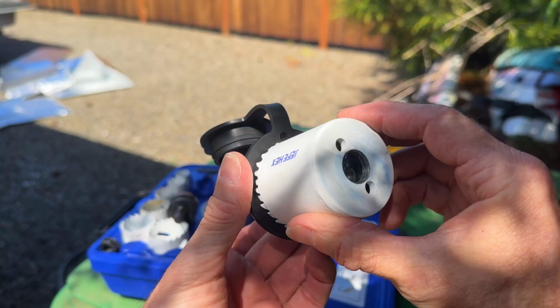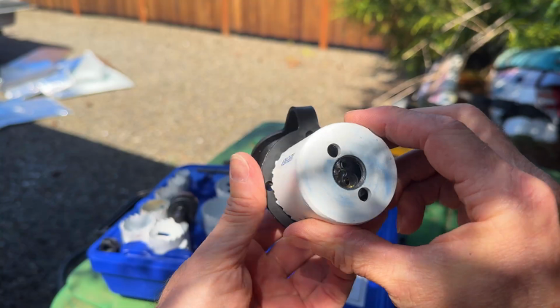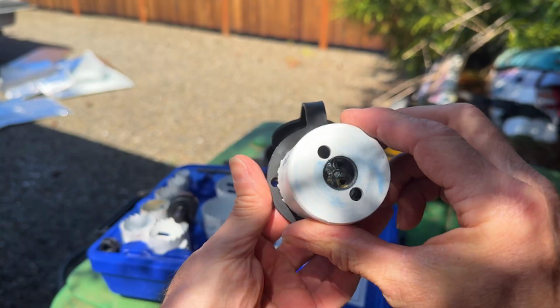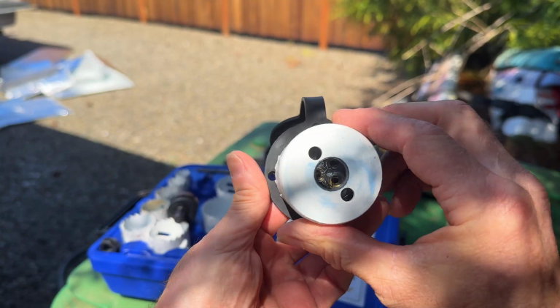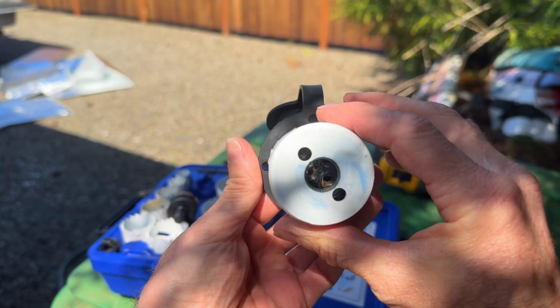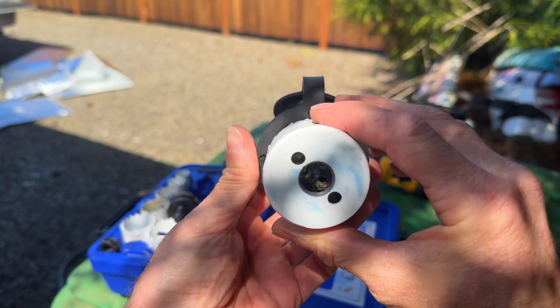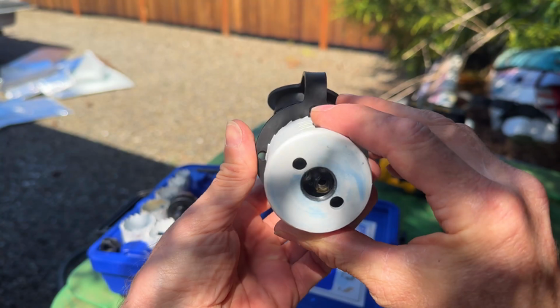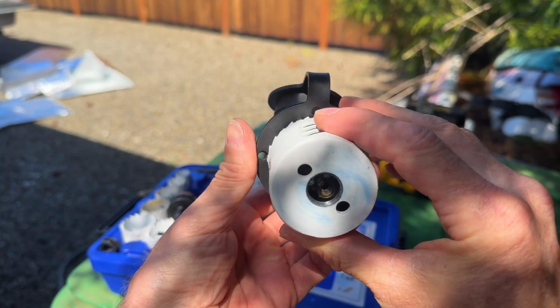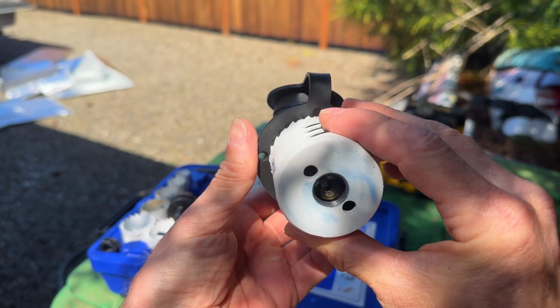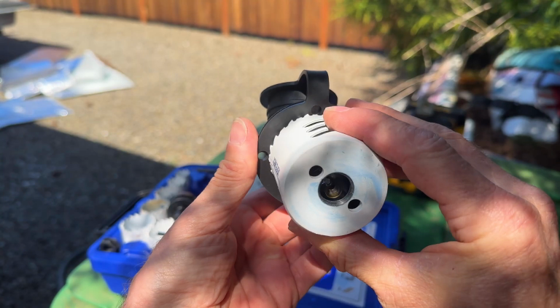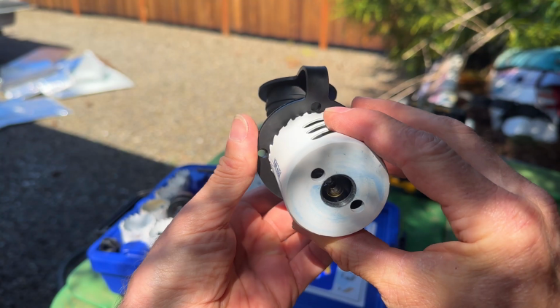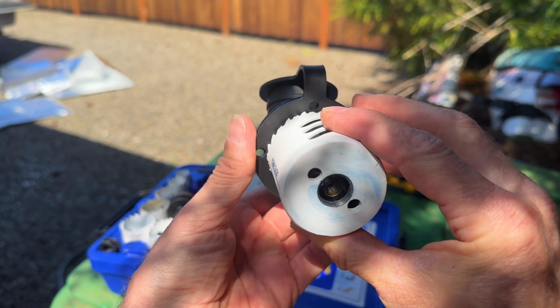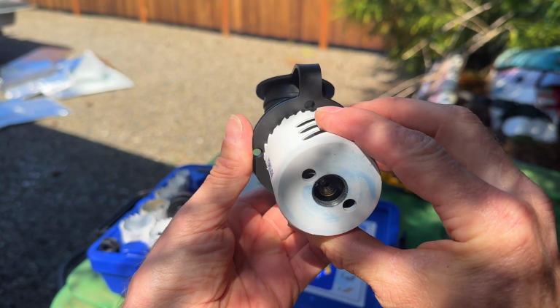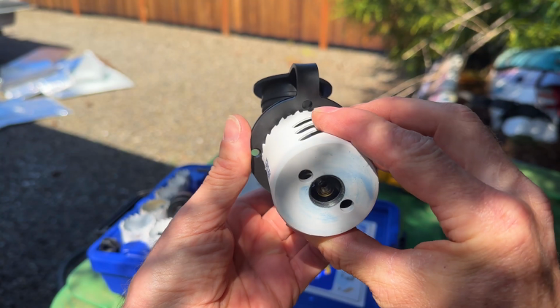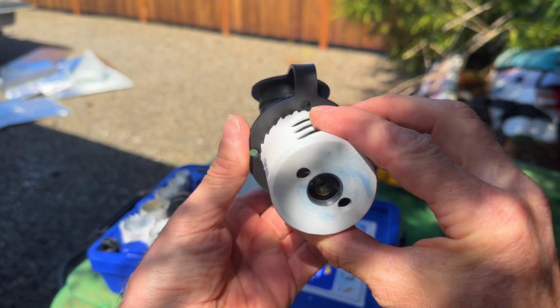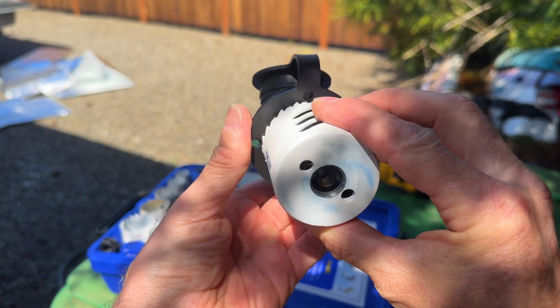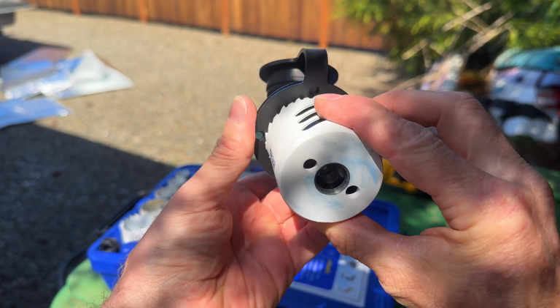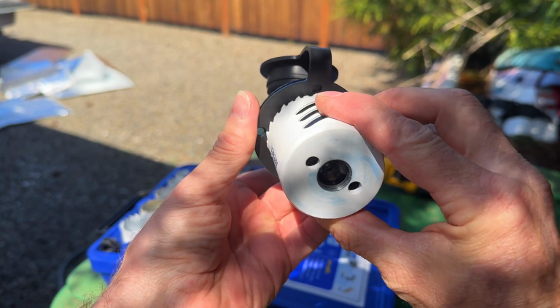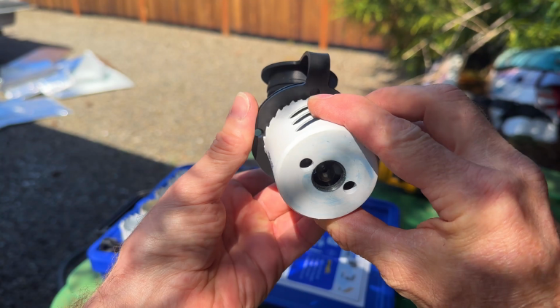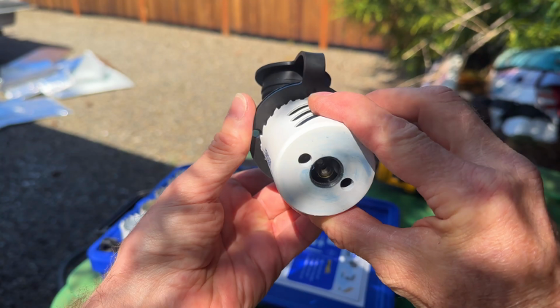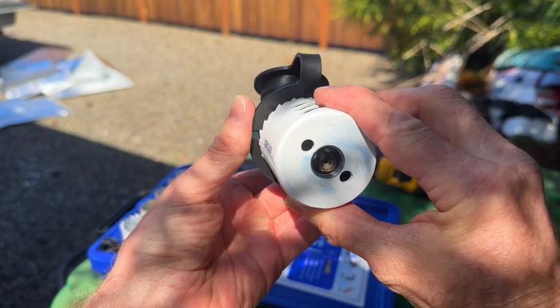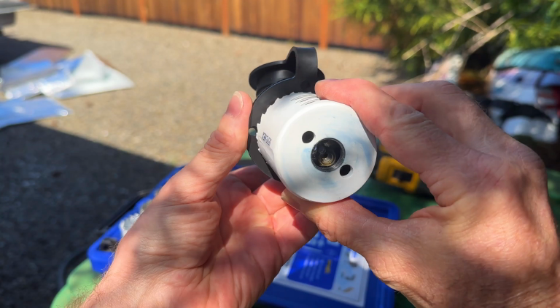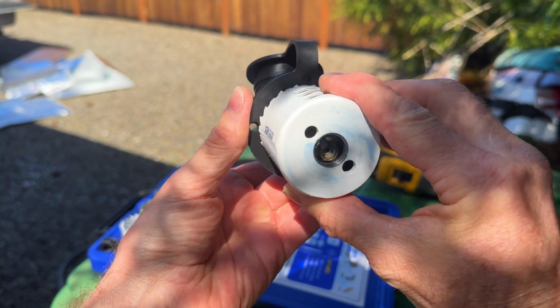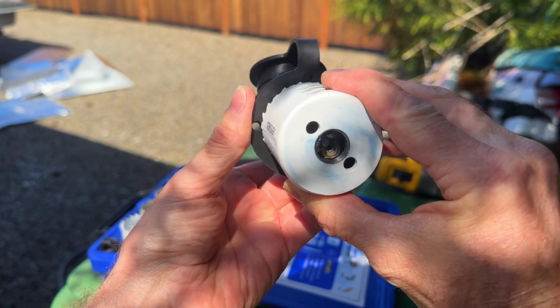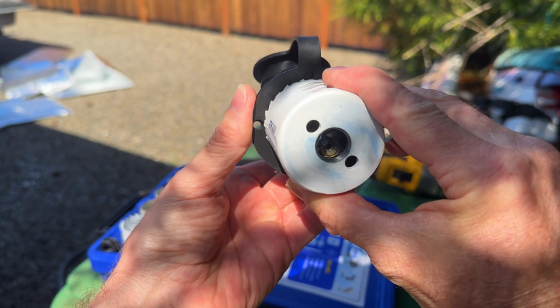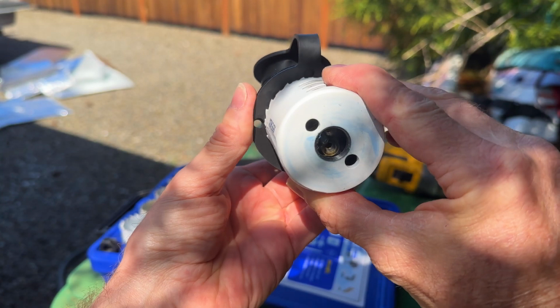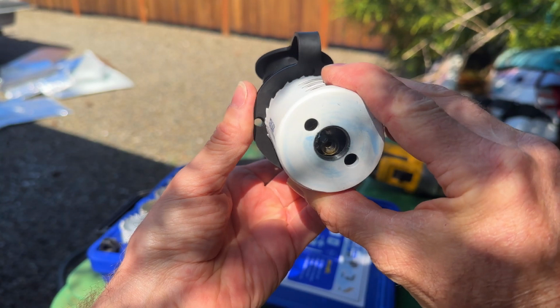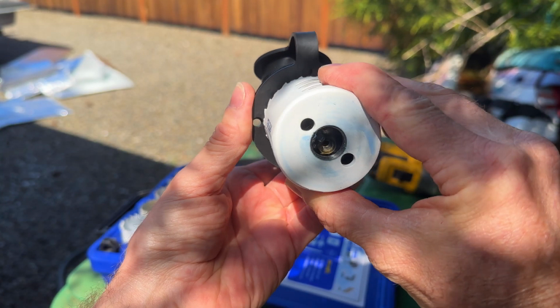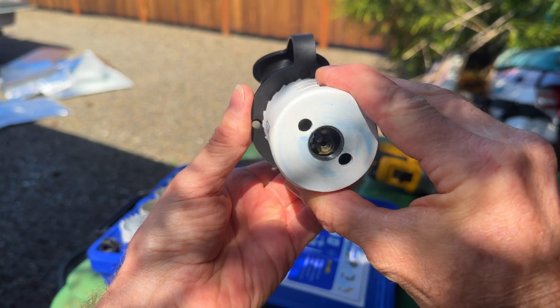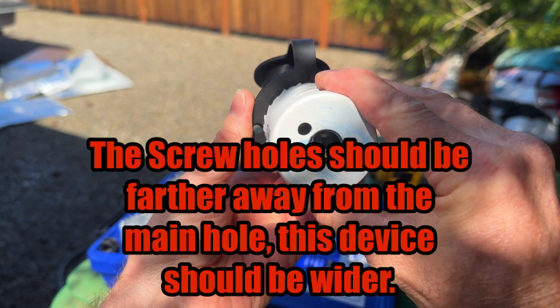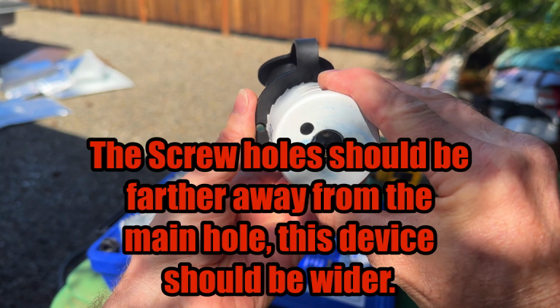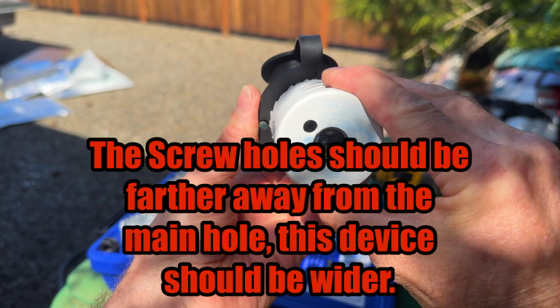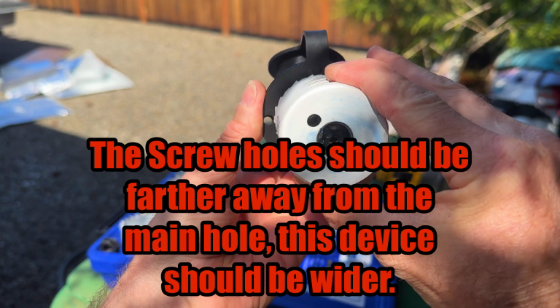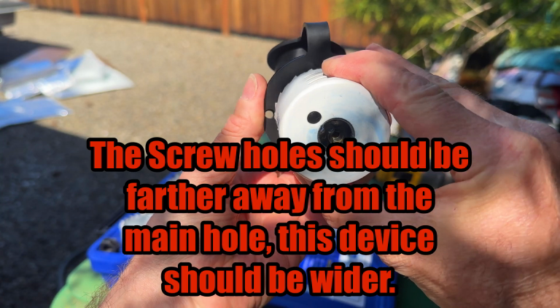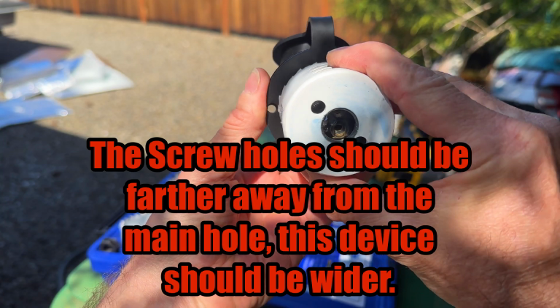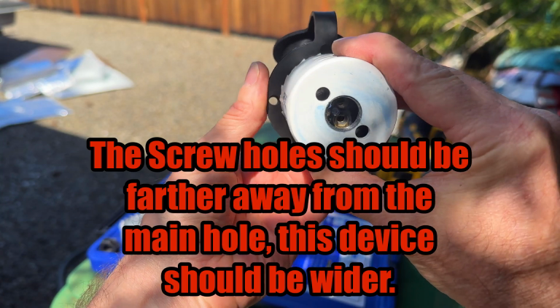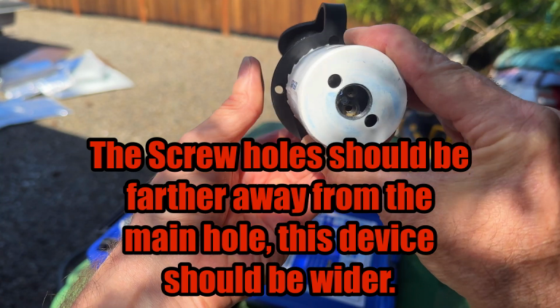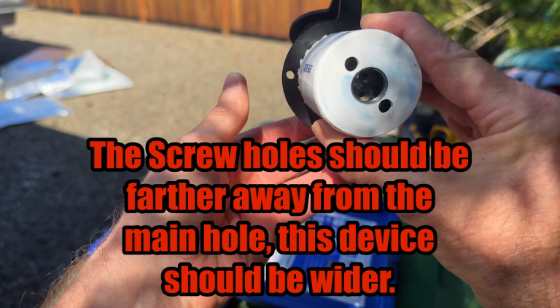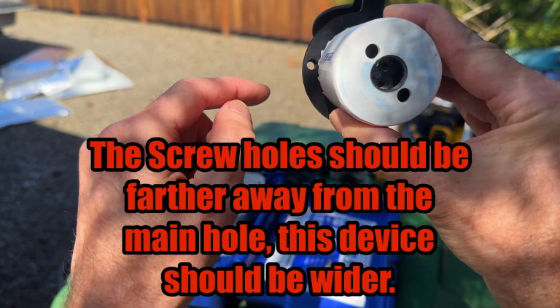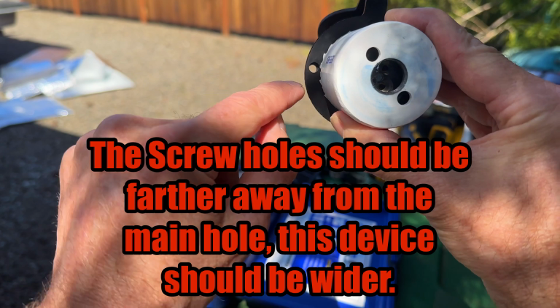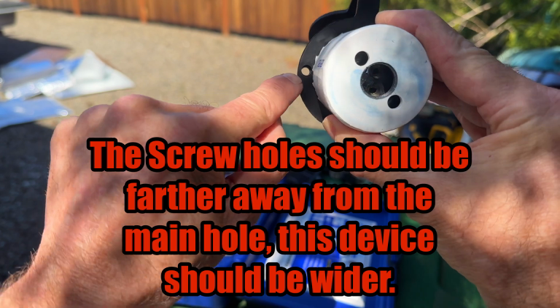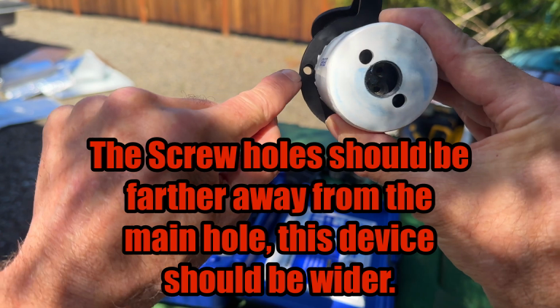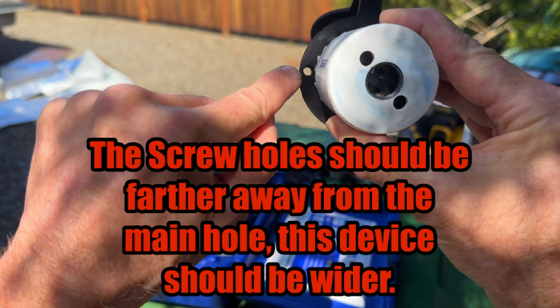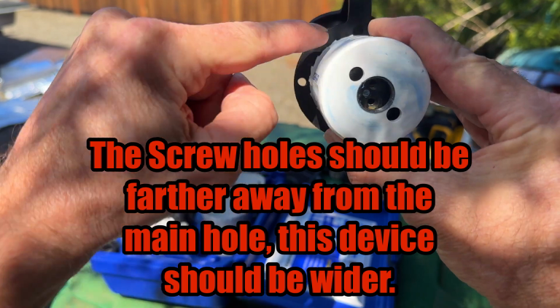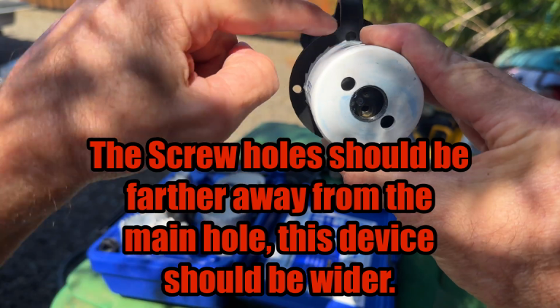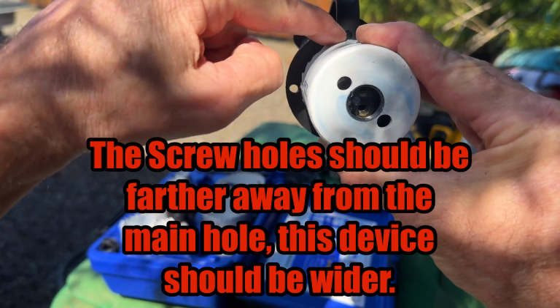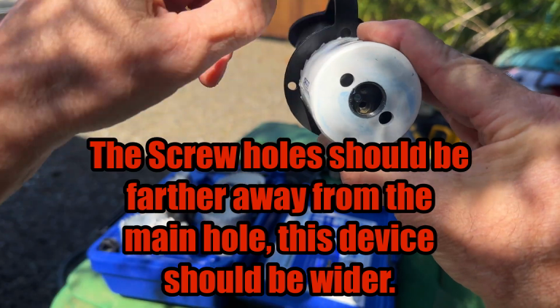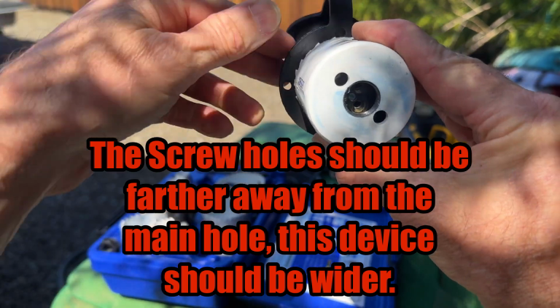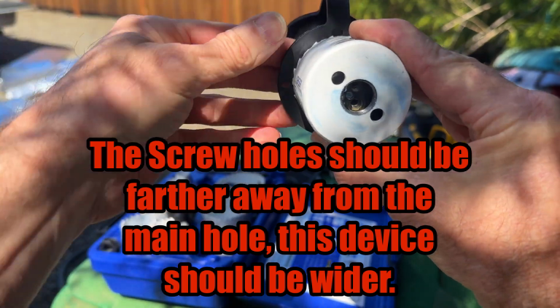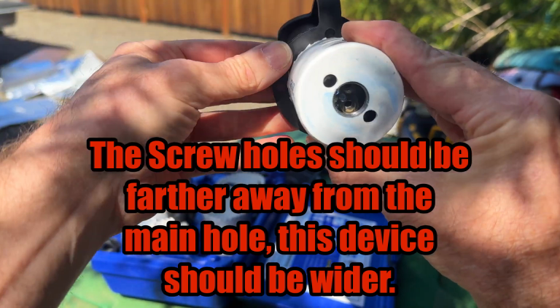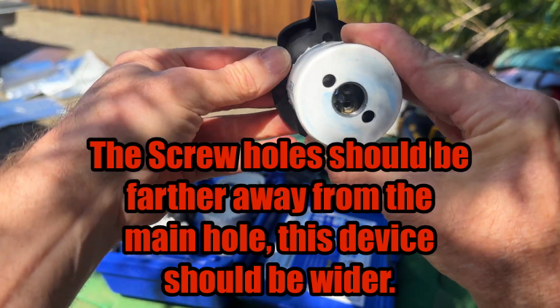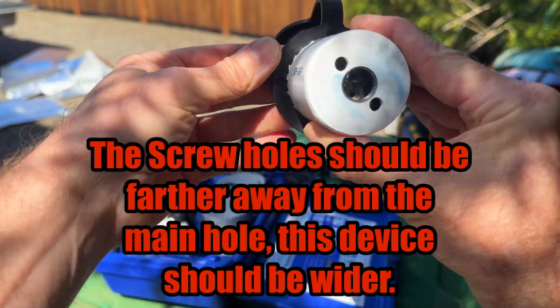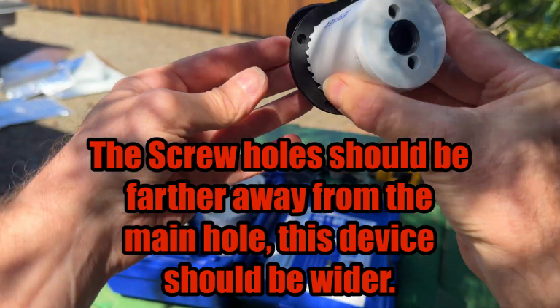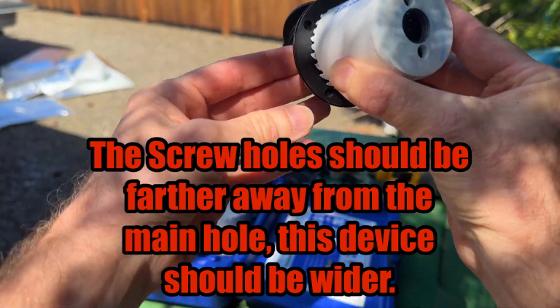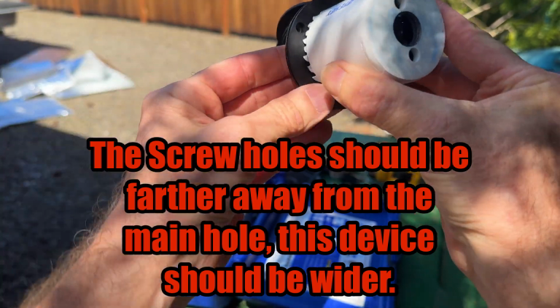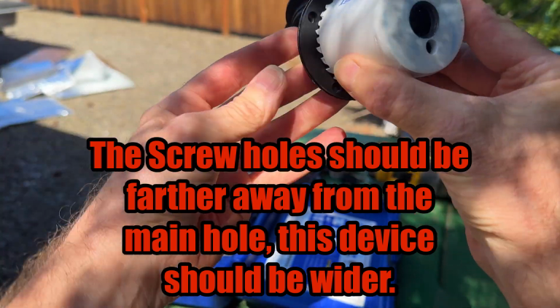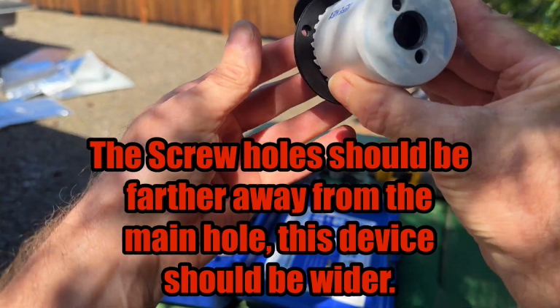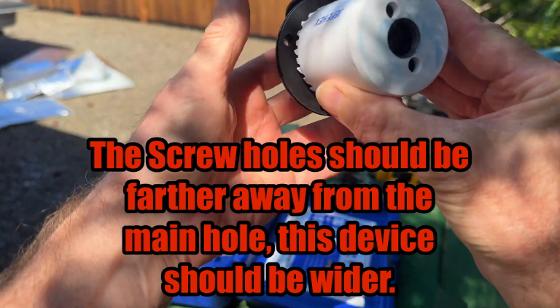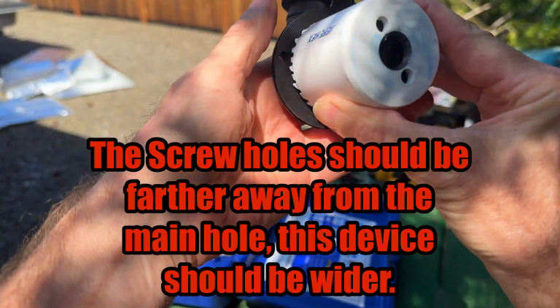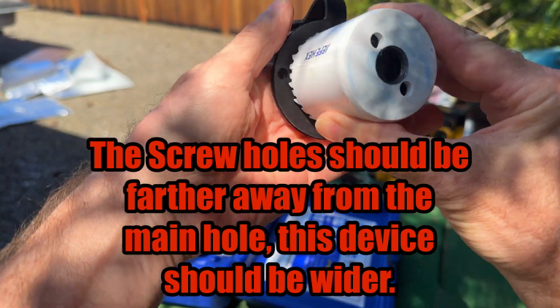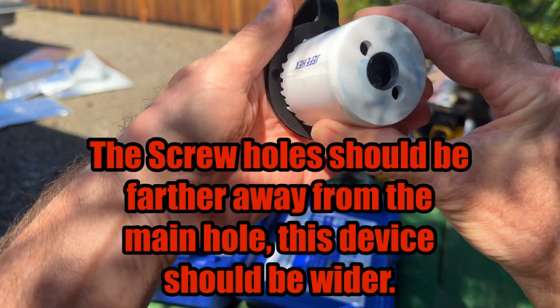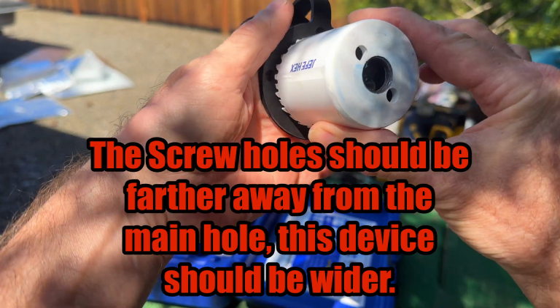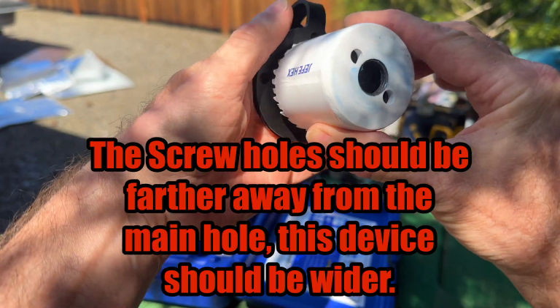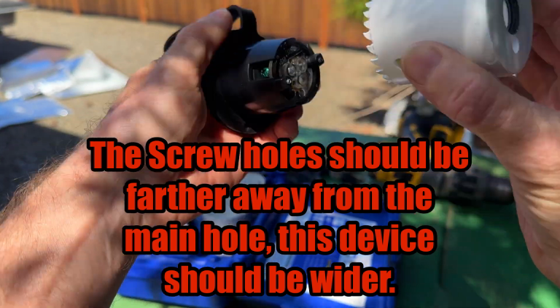It looks like we're going to be using the two inch for this project. That will allow us to still be able to put screws into these holes.